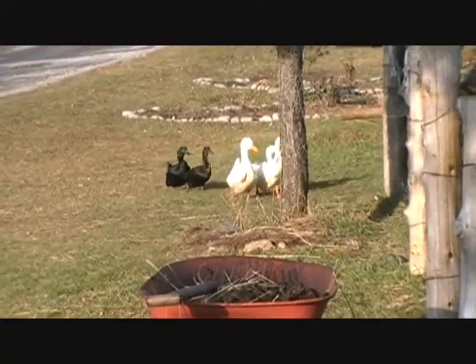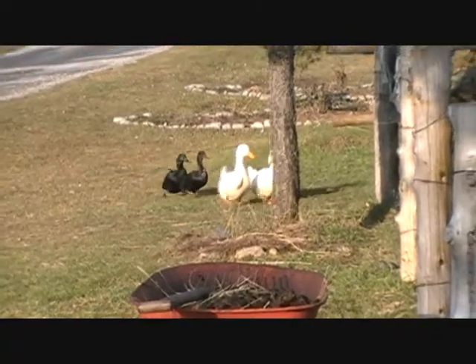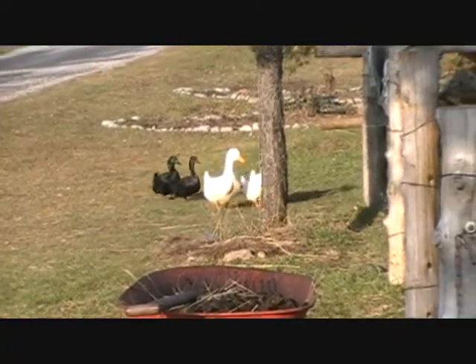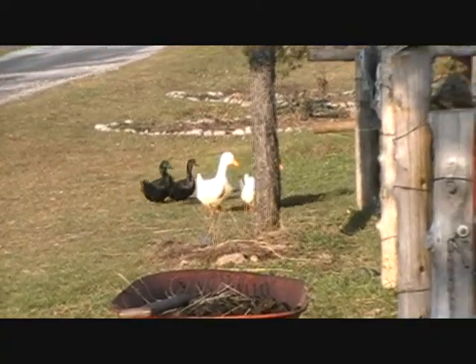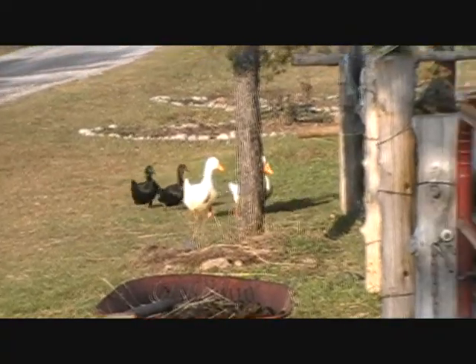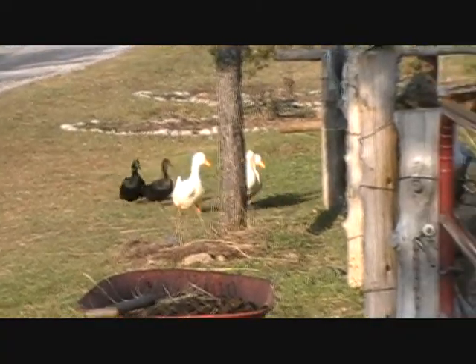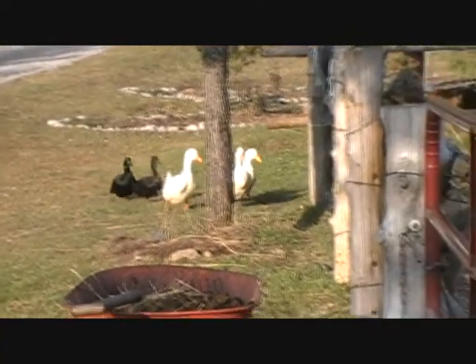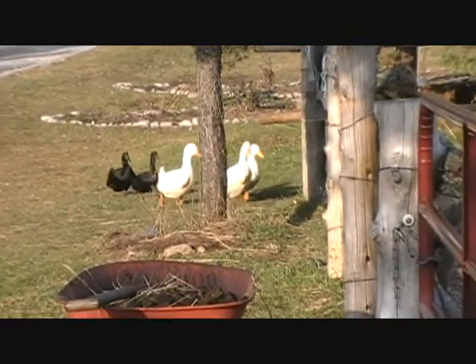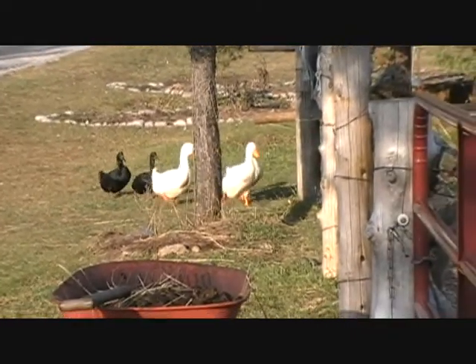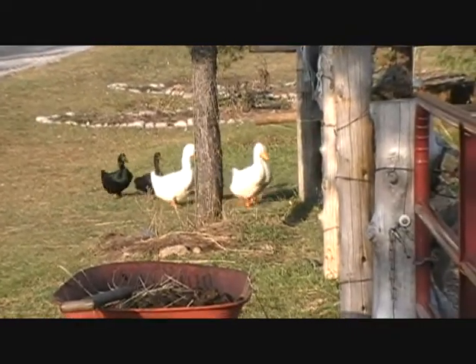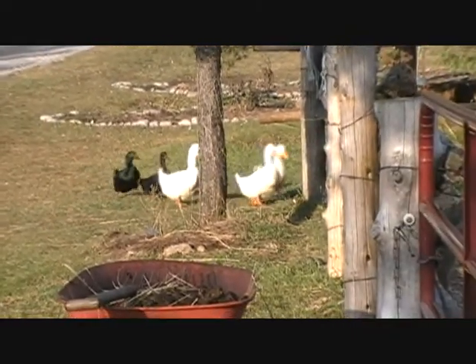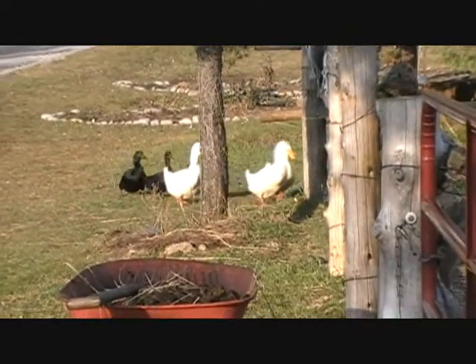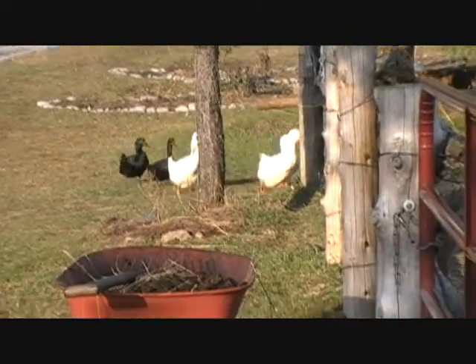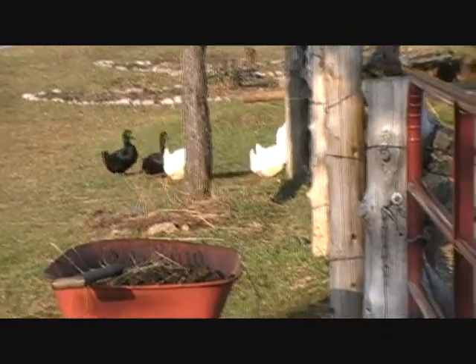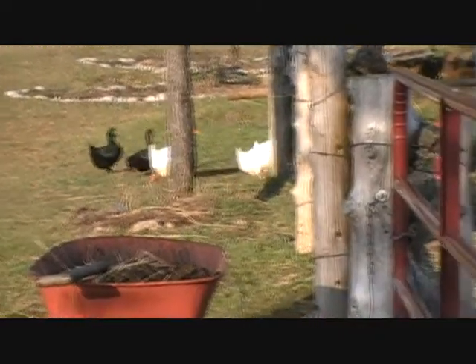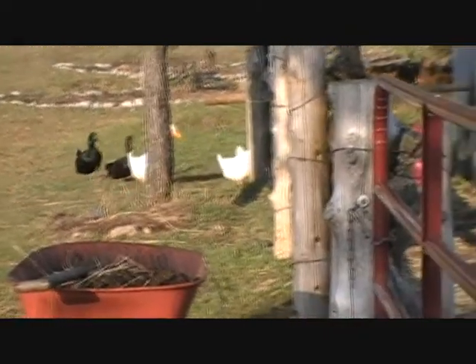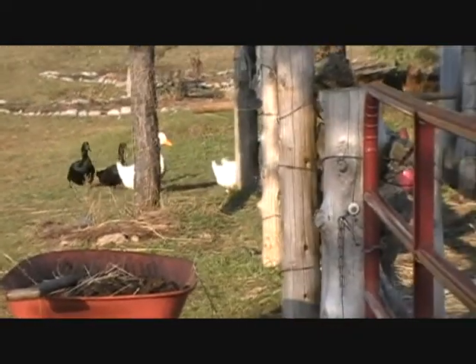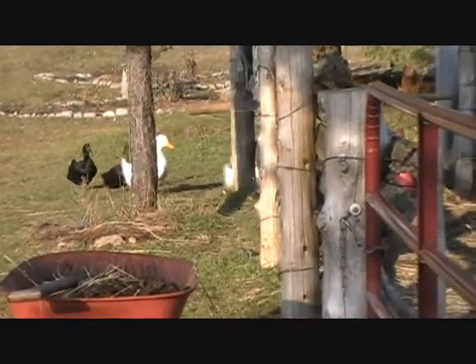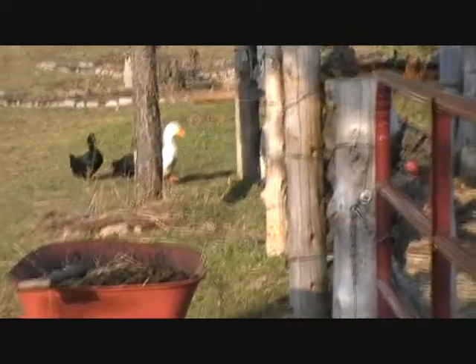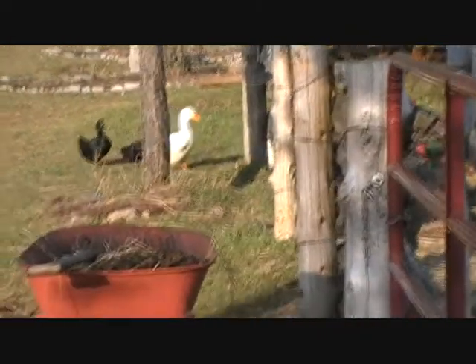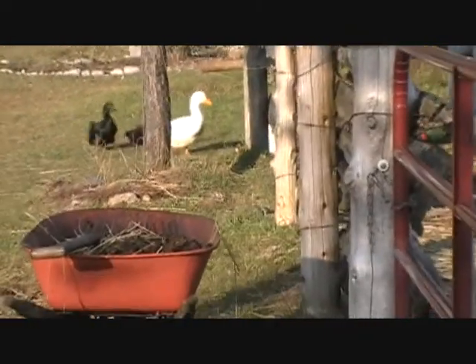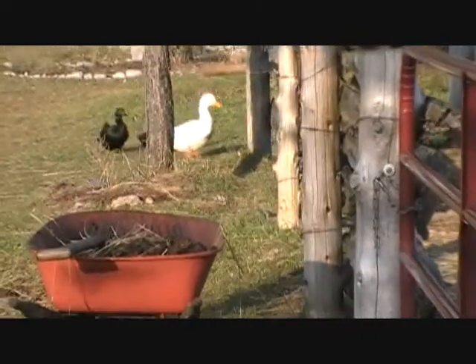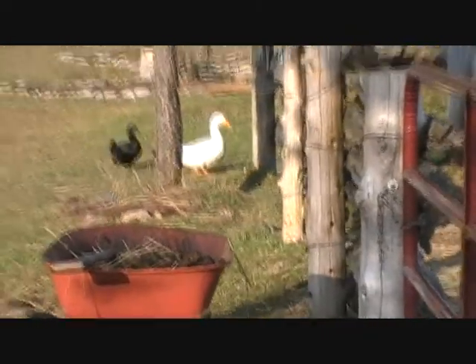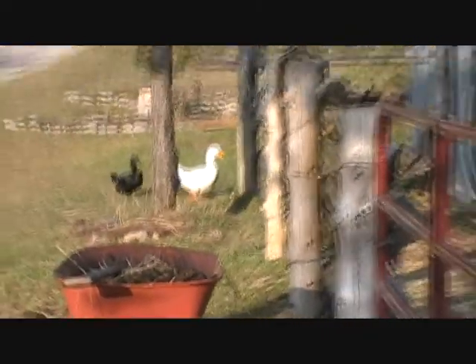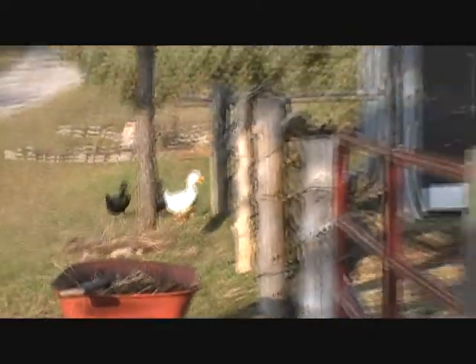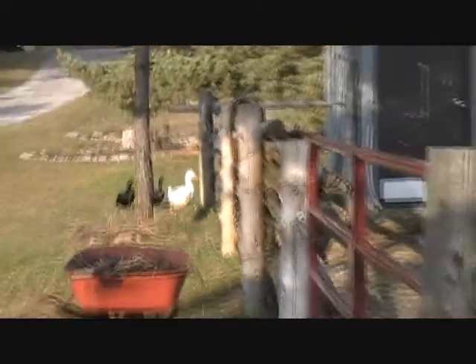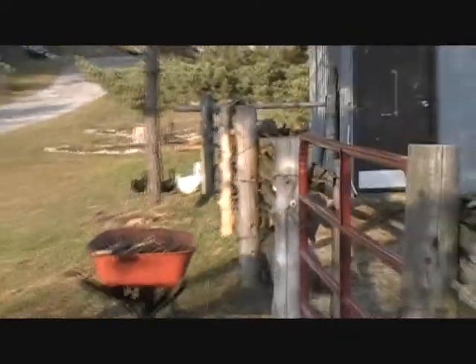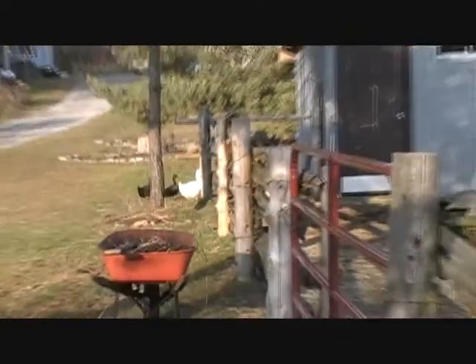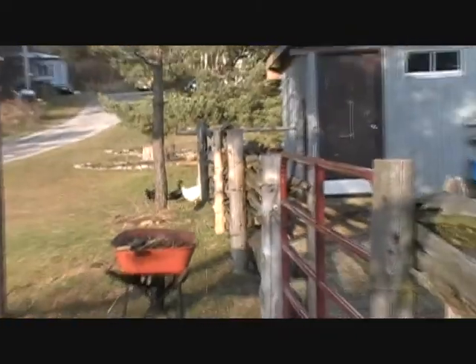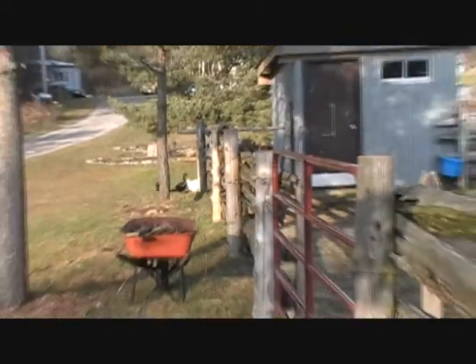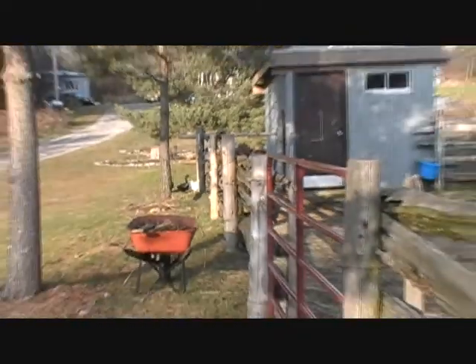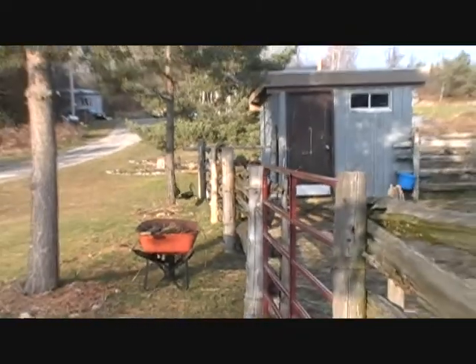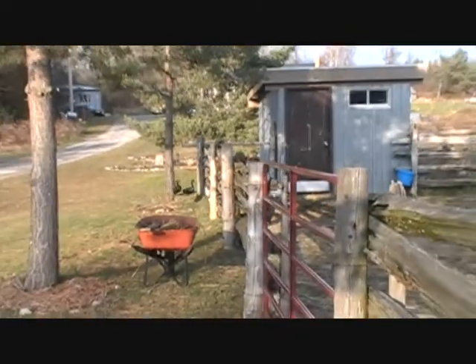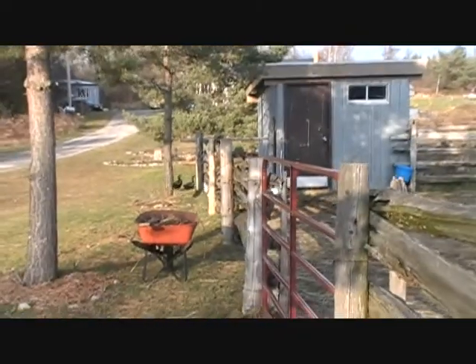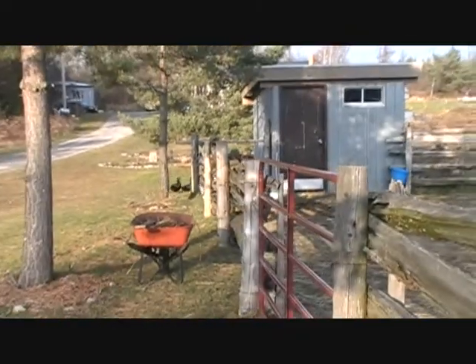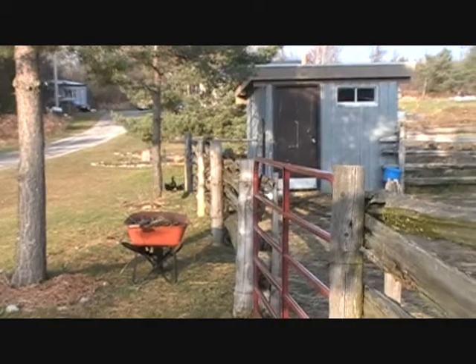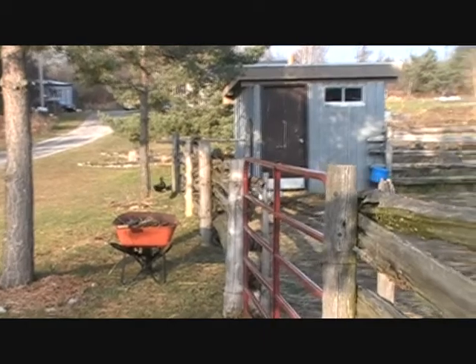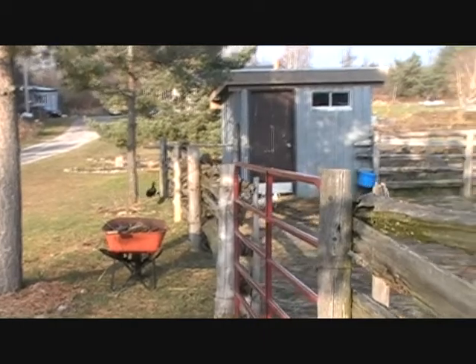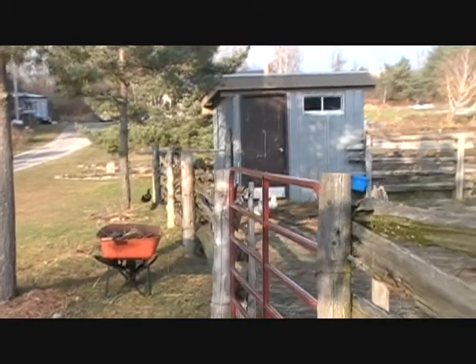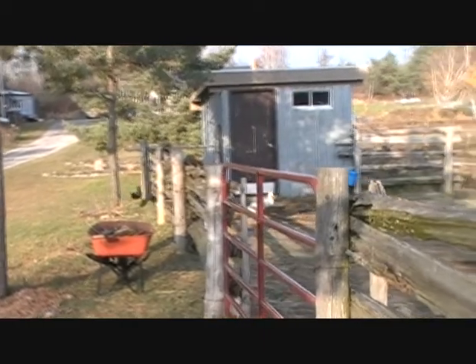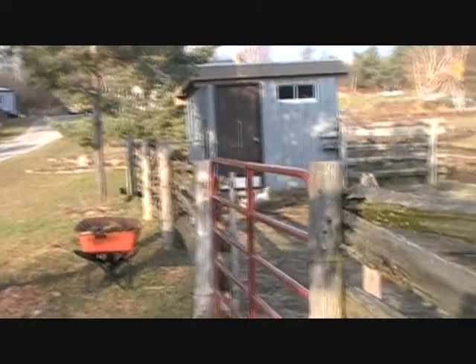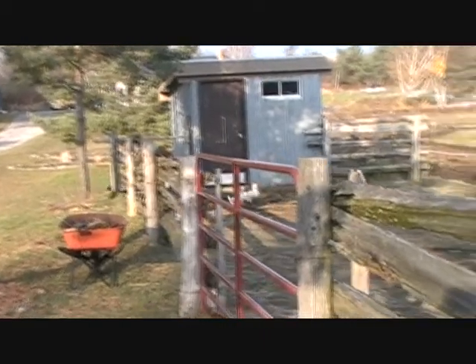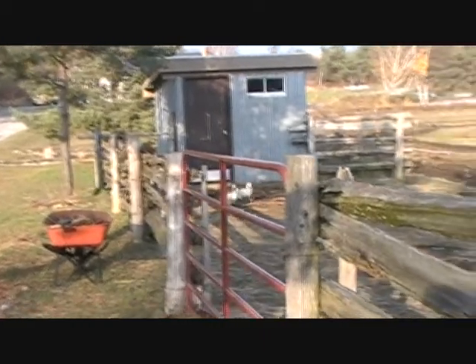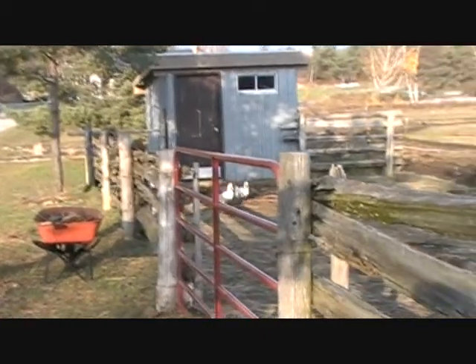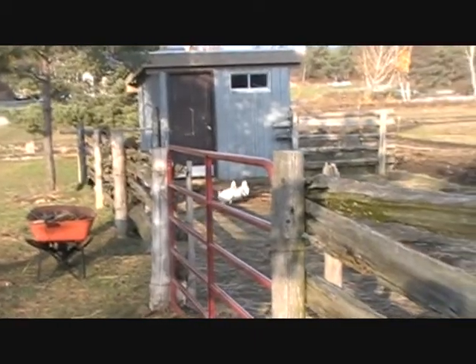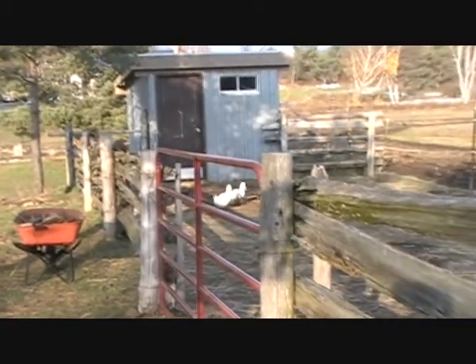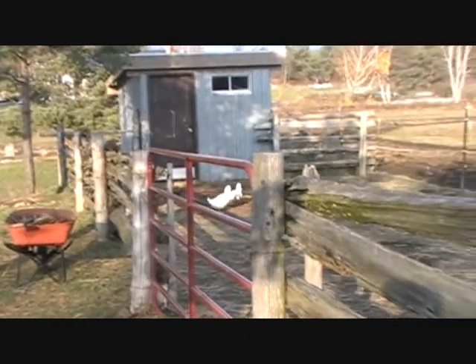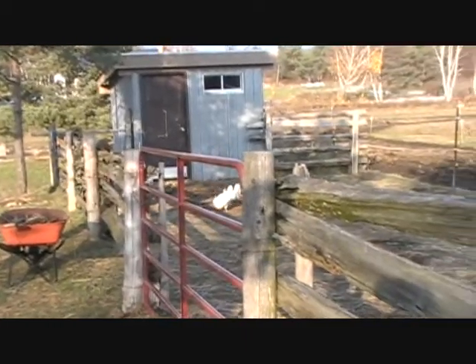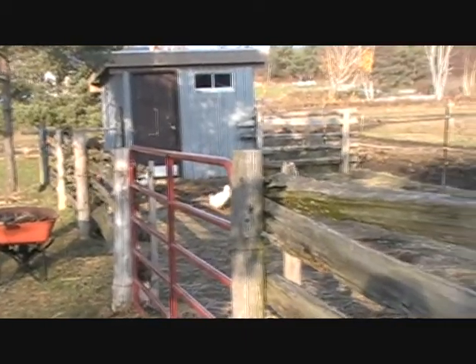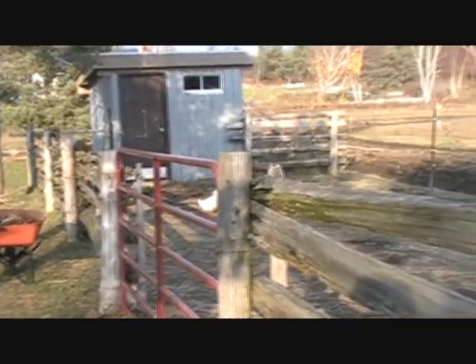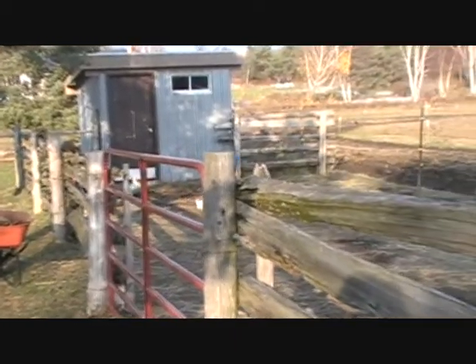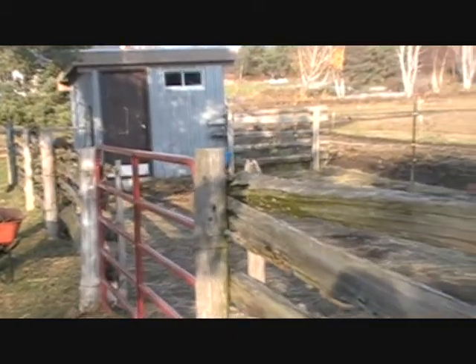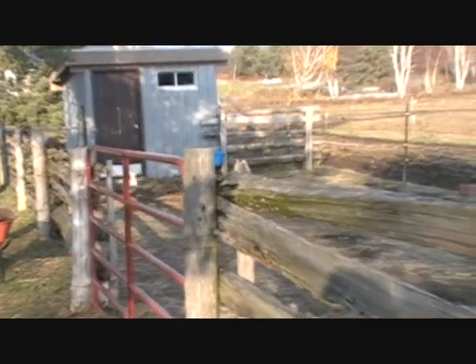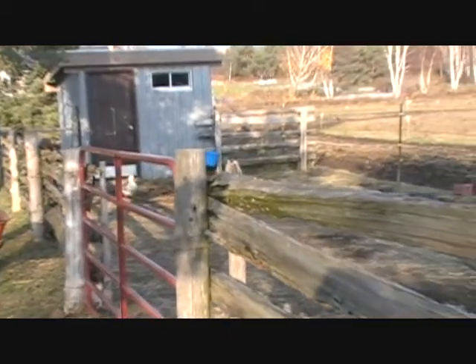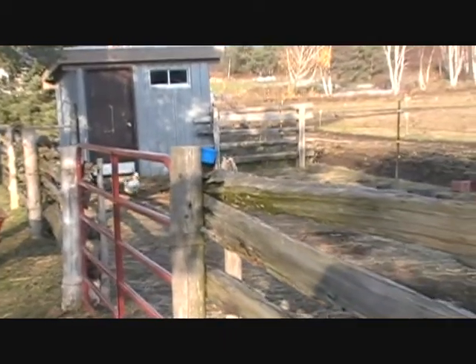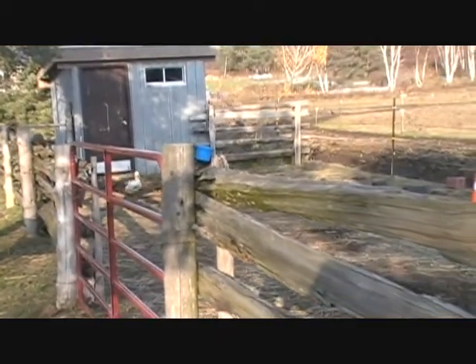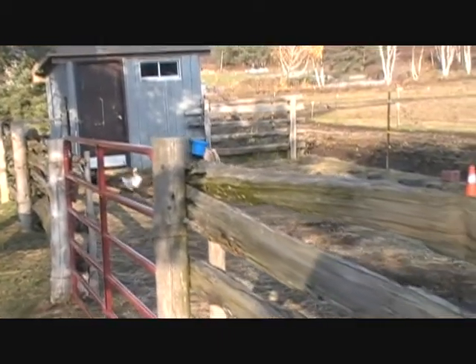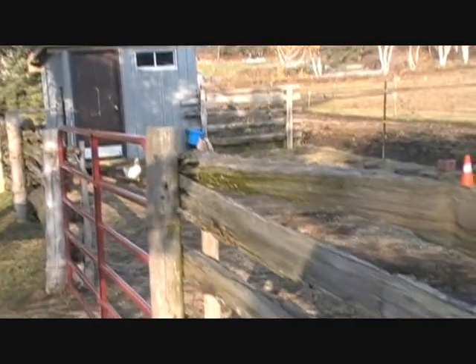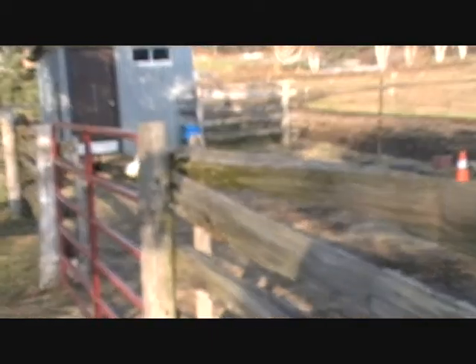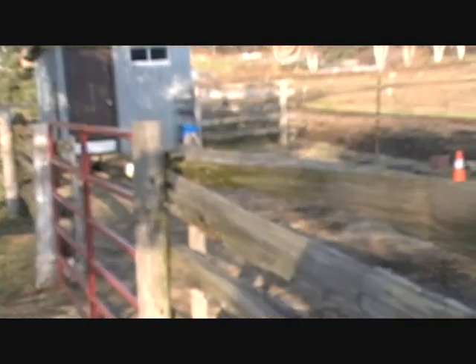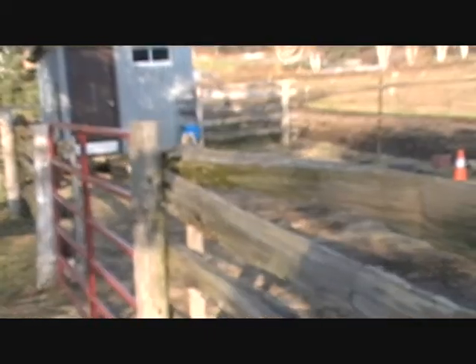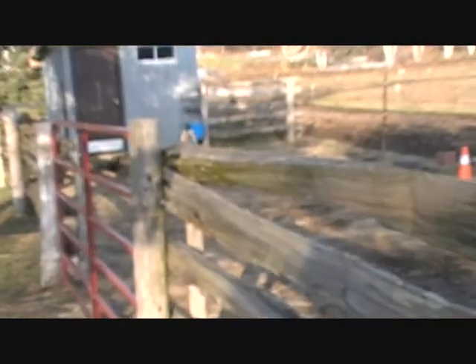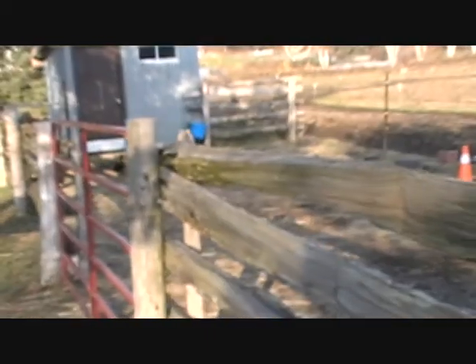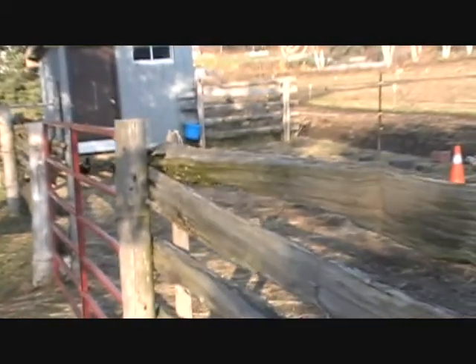As I stand by the horse shelter, there's our duckies coming in. They like to hang out with the horses.